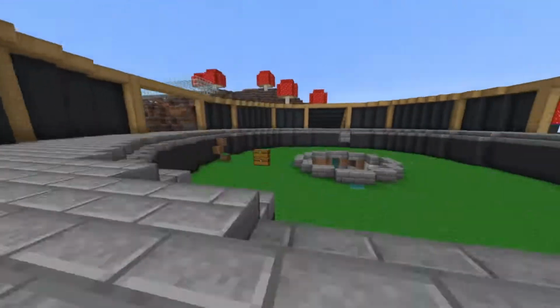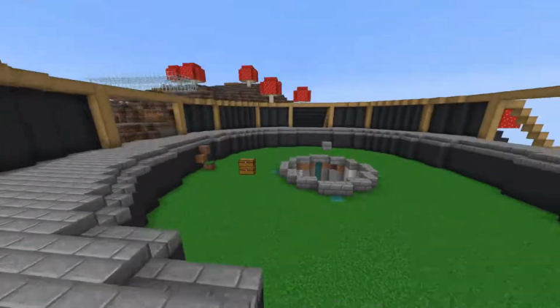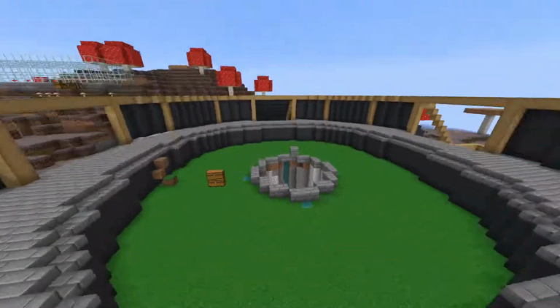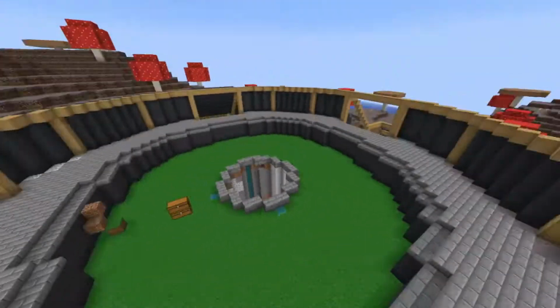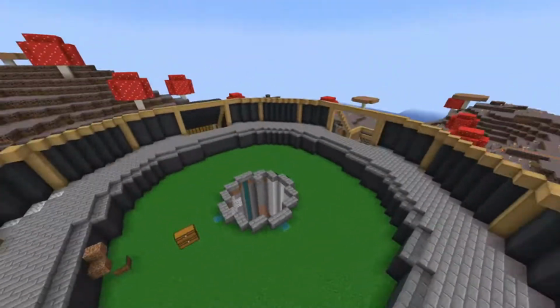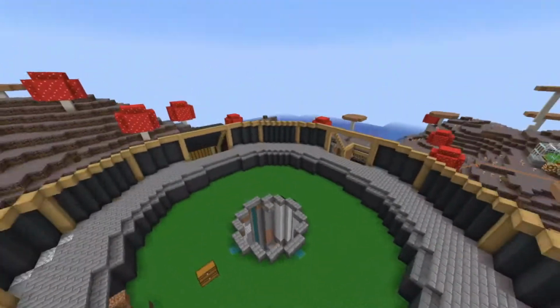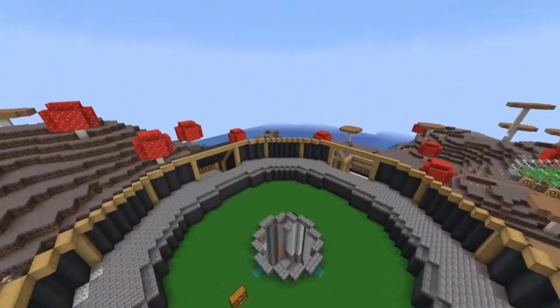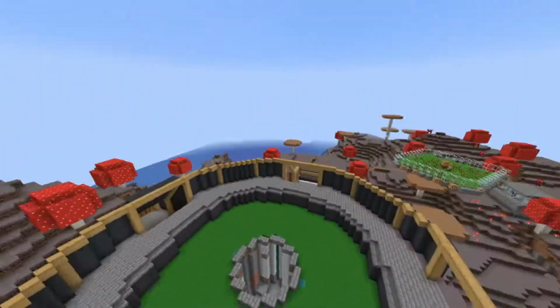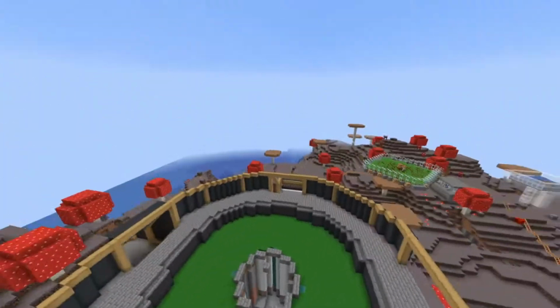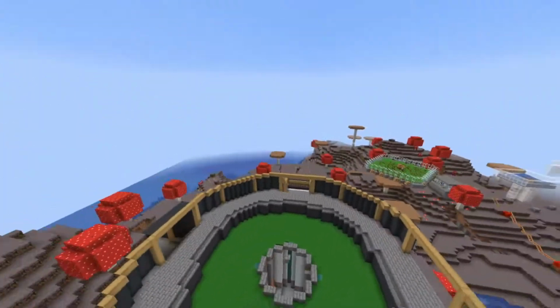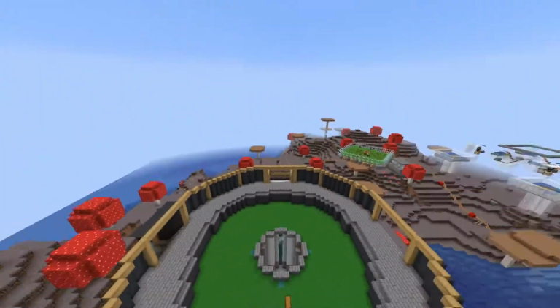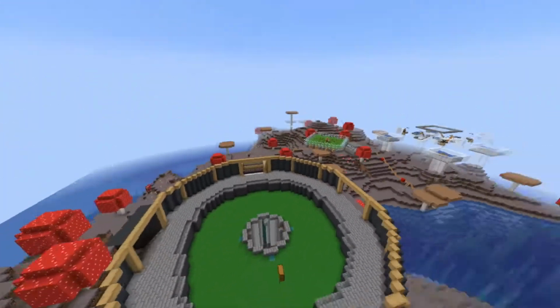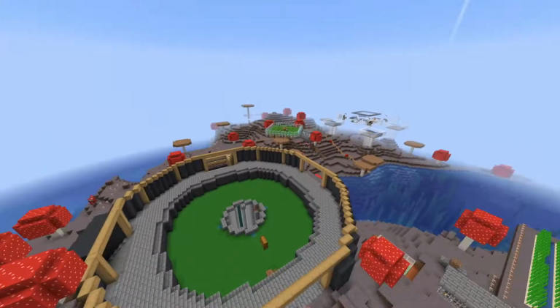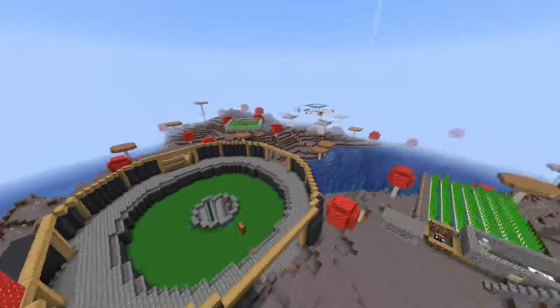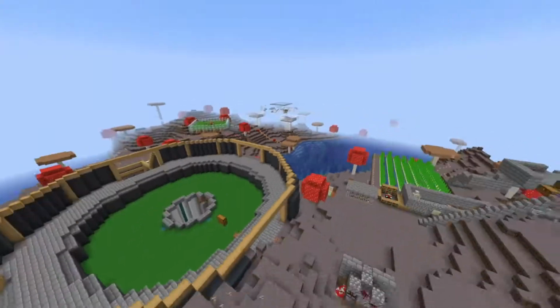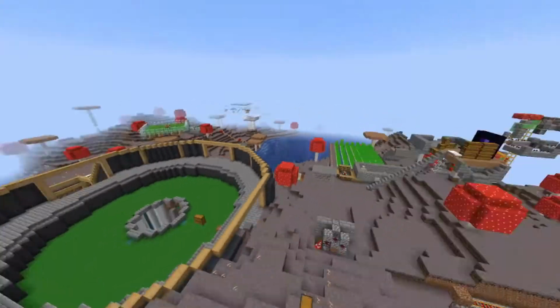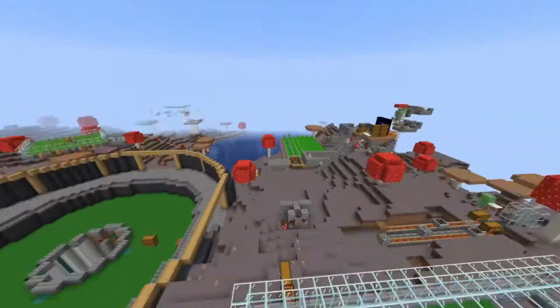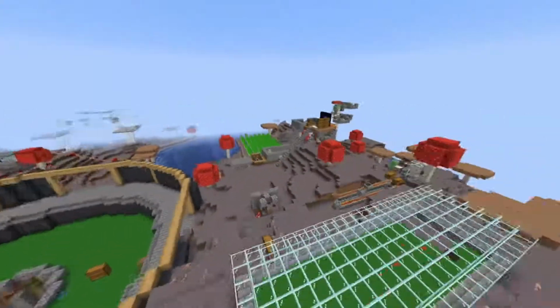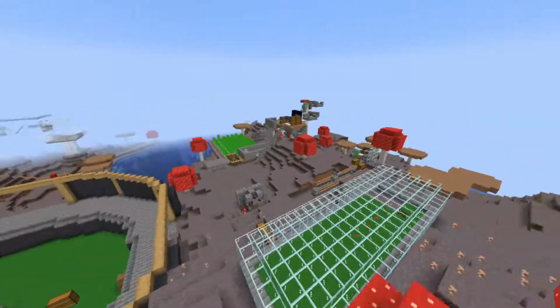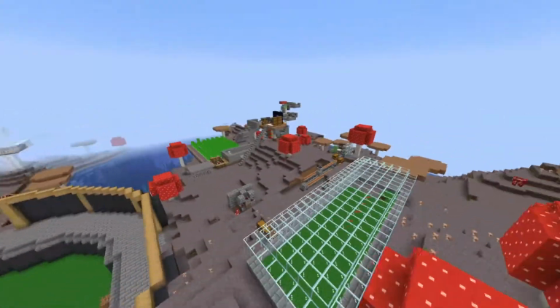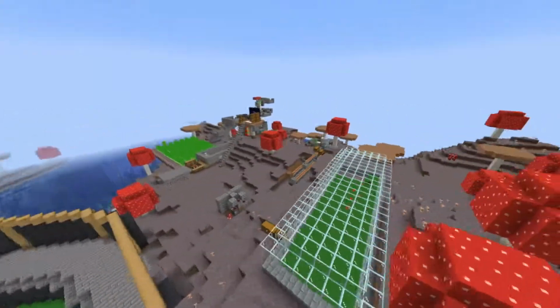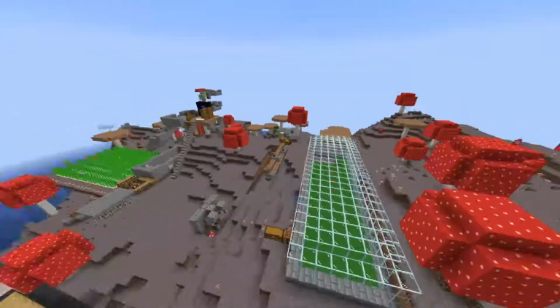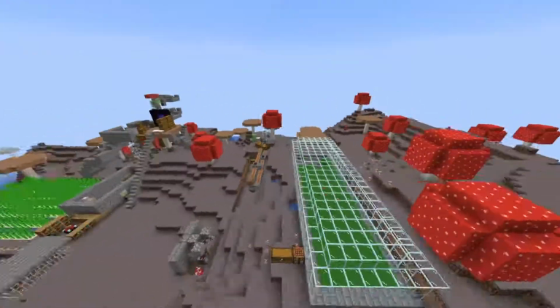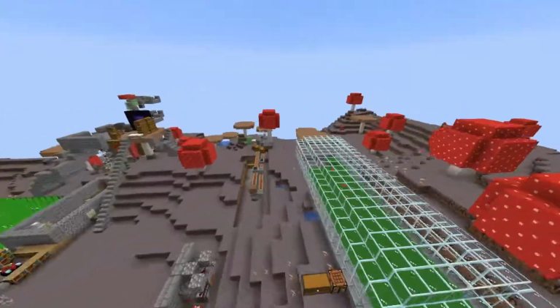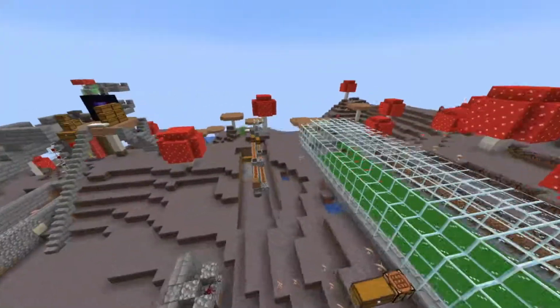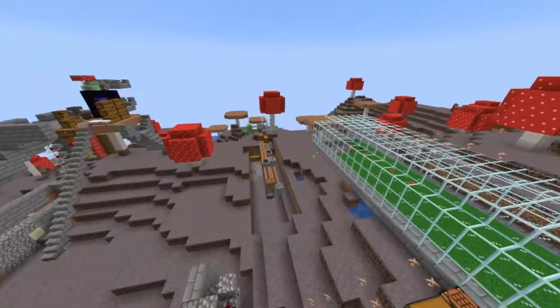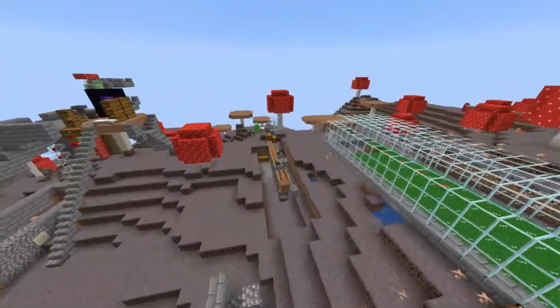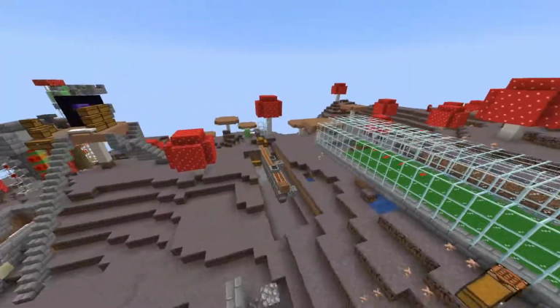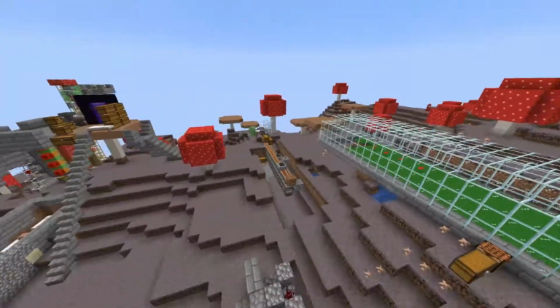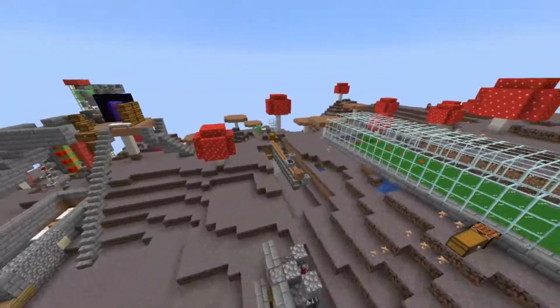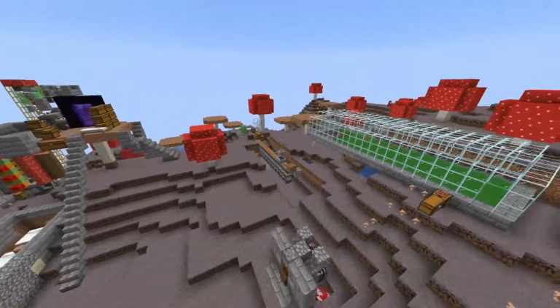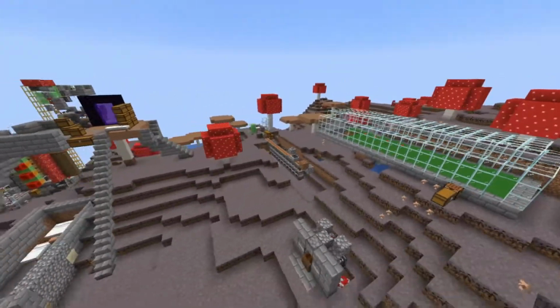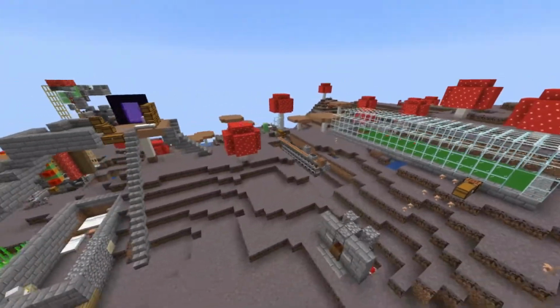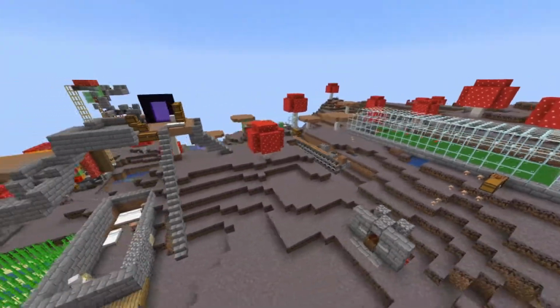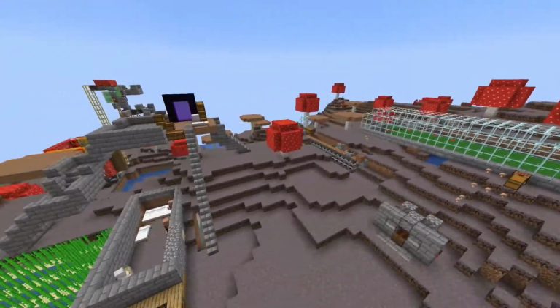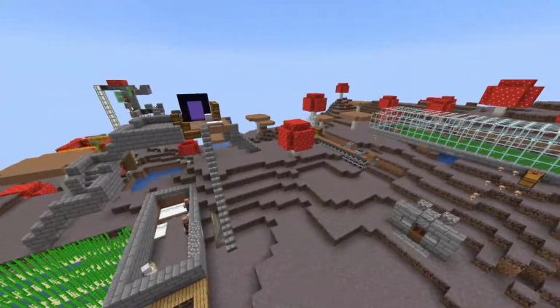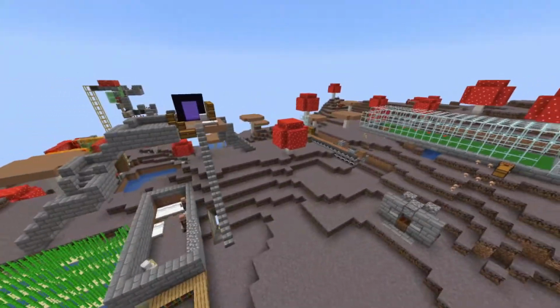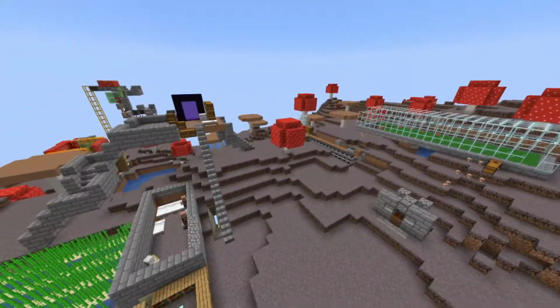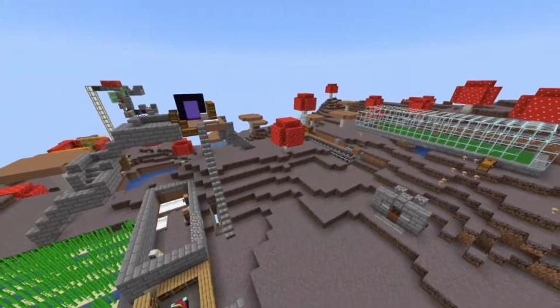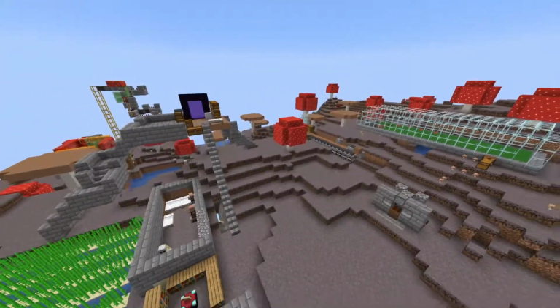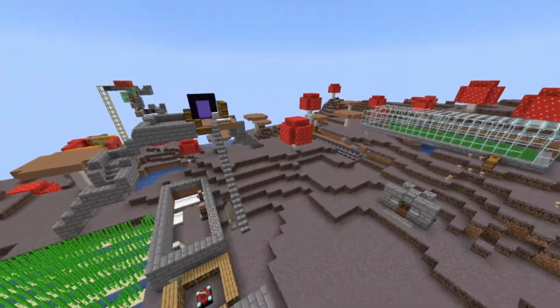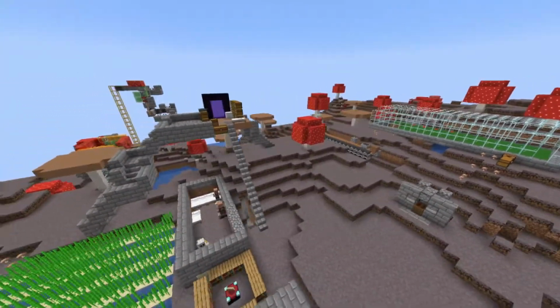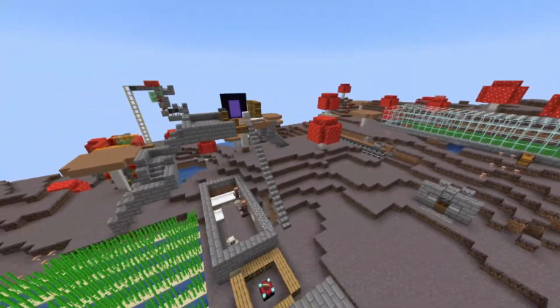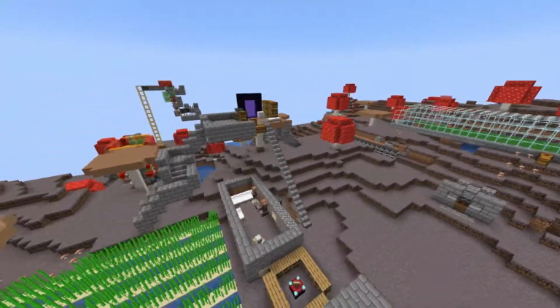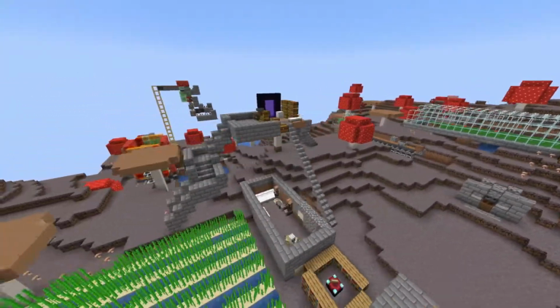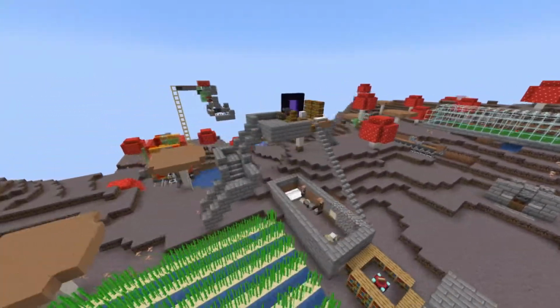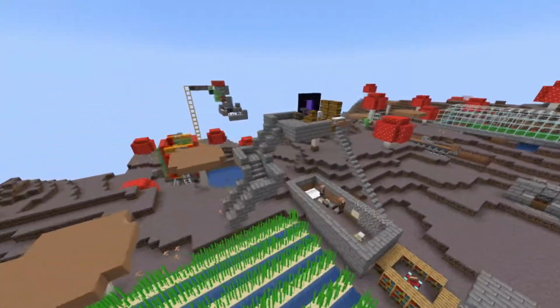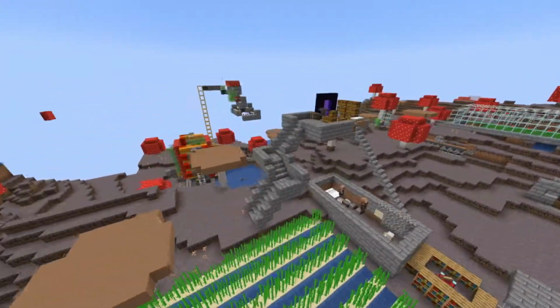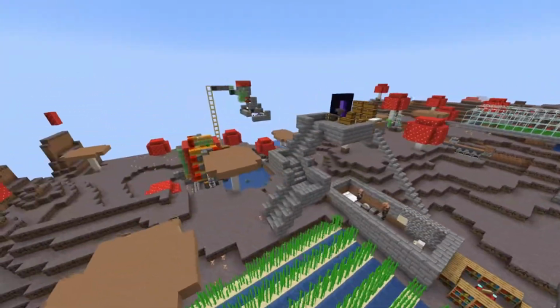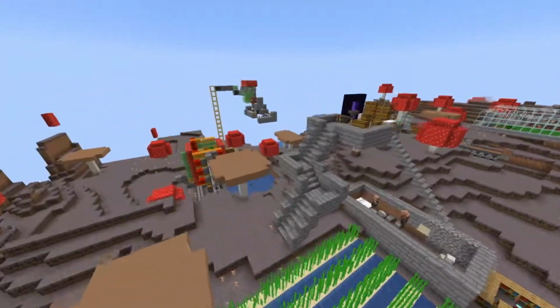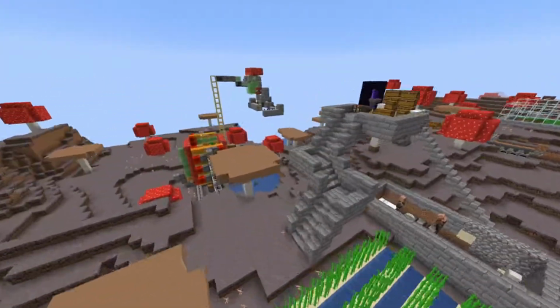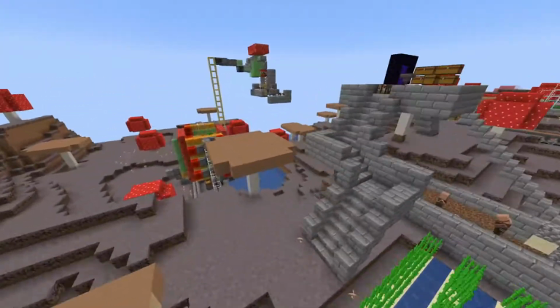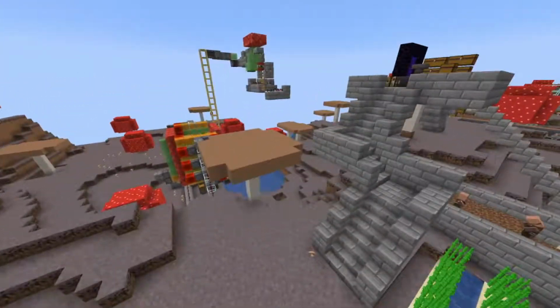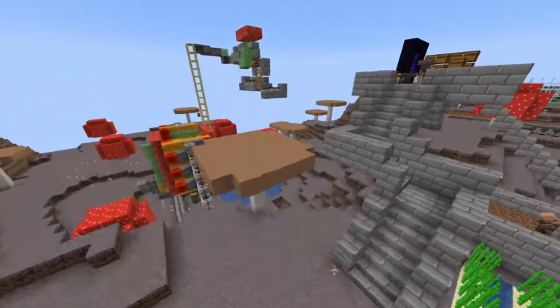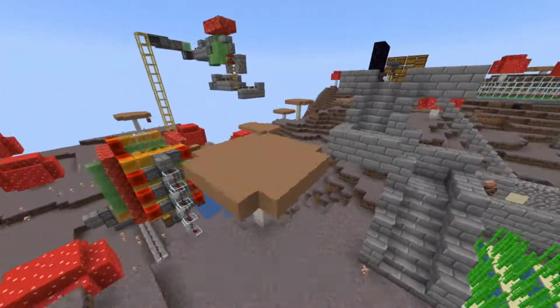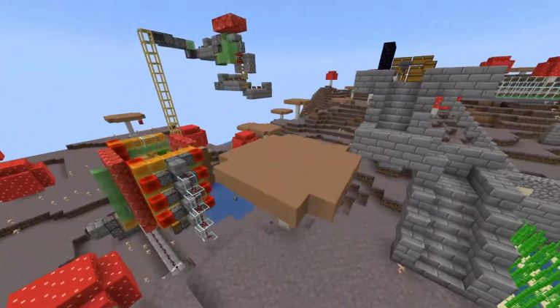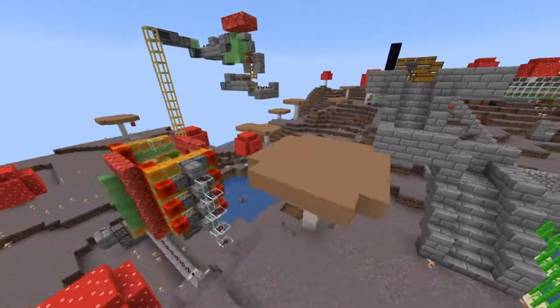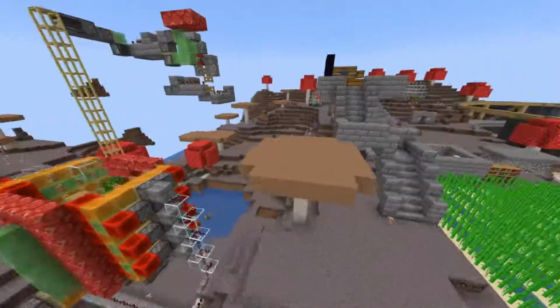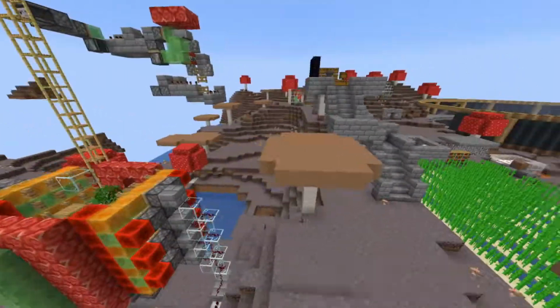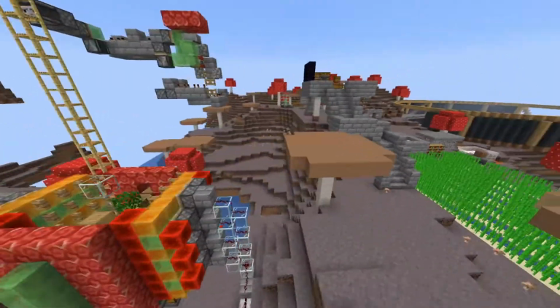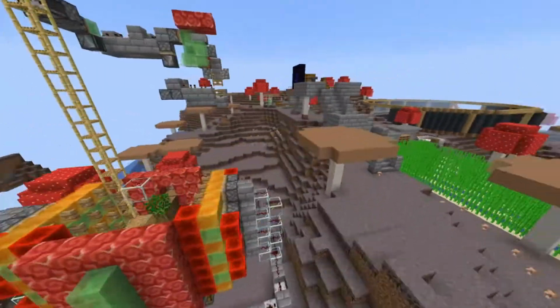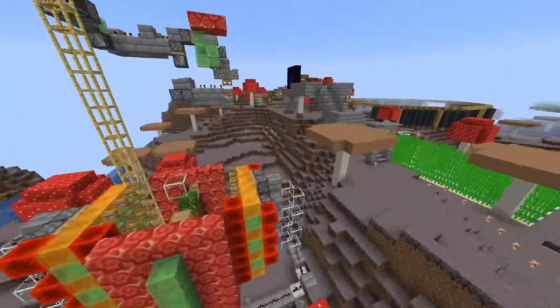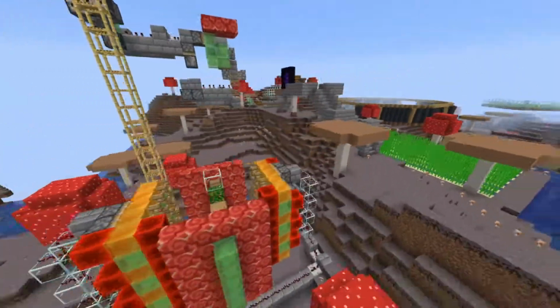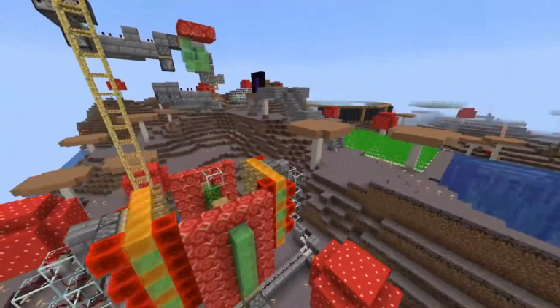So that was Thijs' and Sander's base, and that was also the end of this episode. I will see you in the next episode — goodbye!